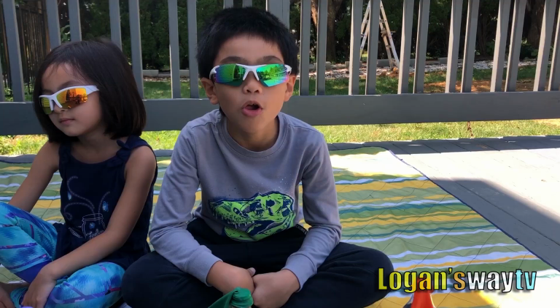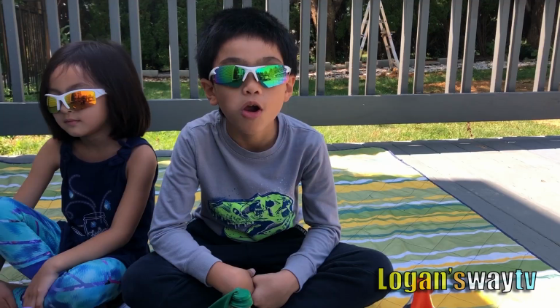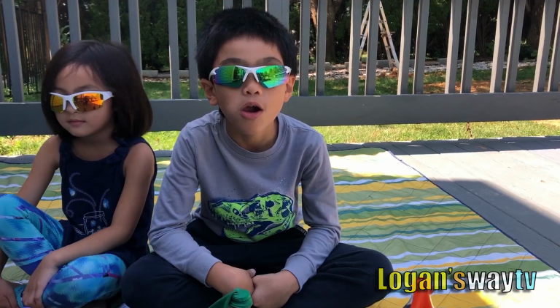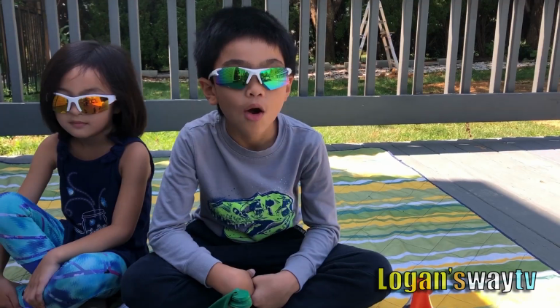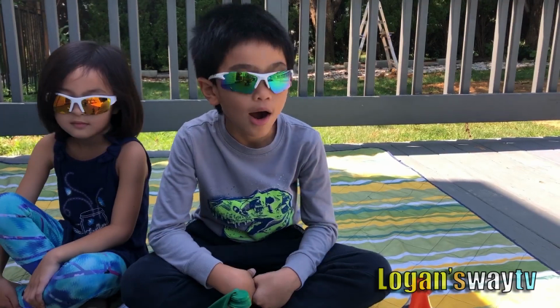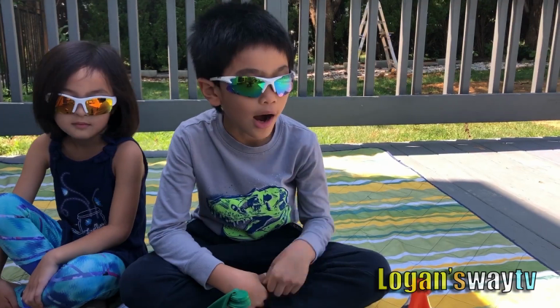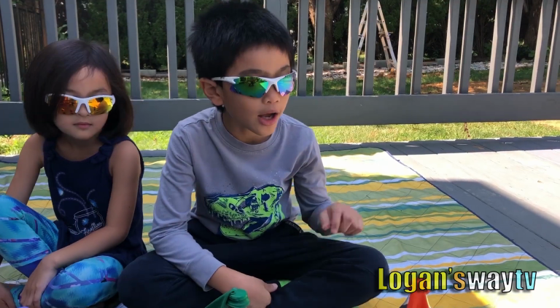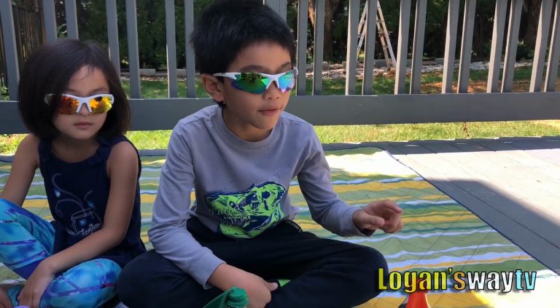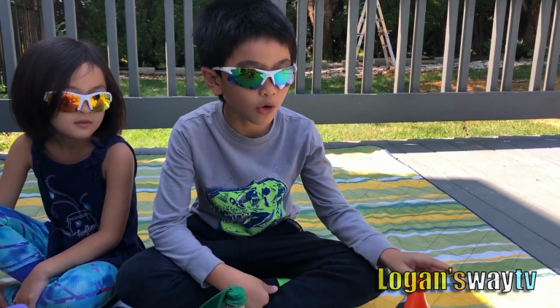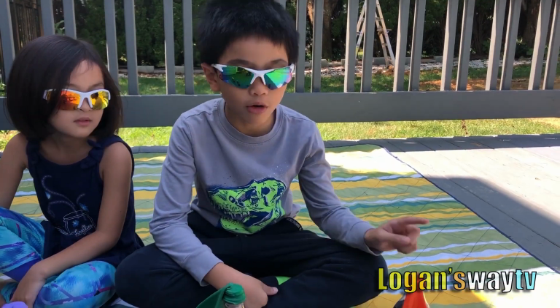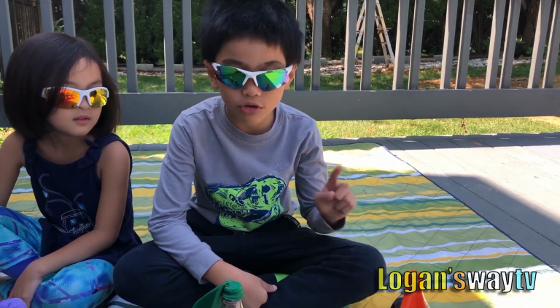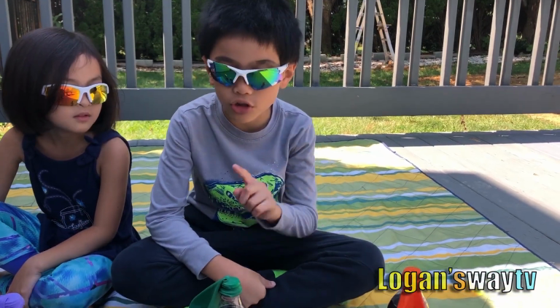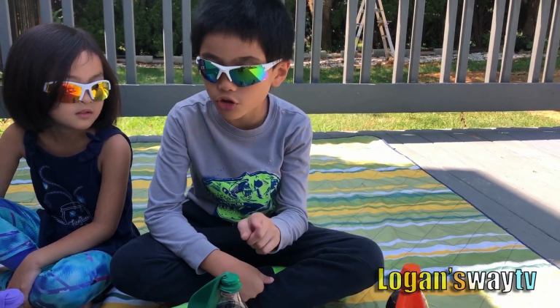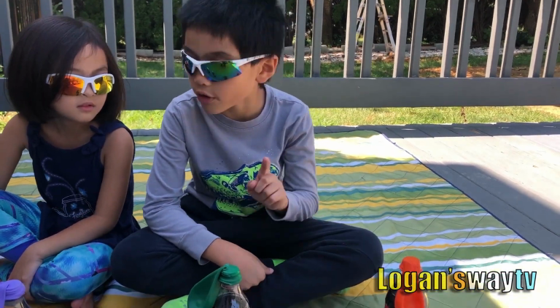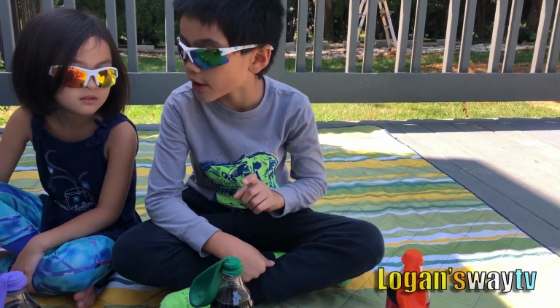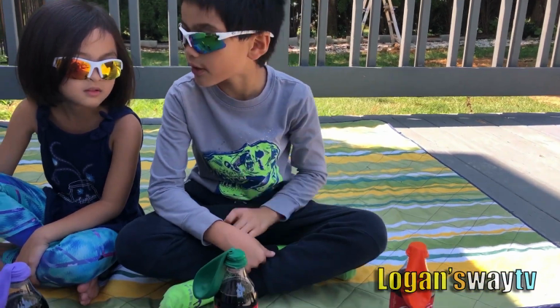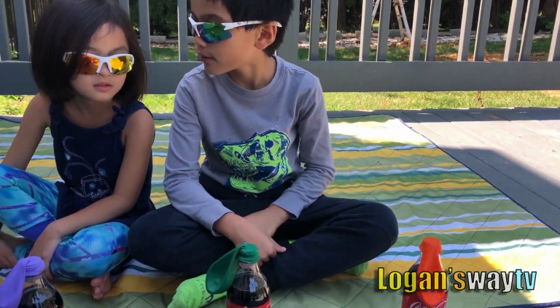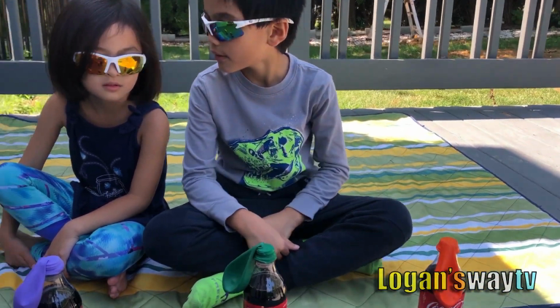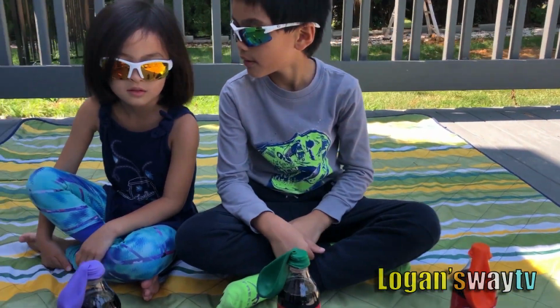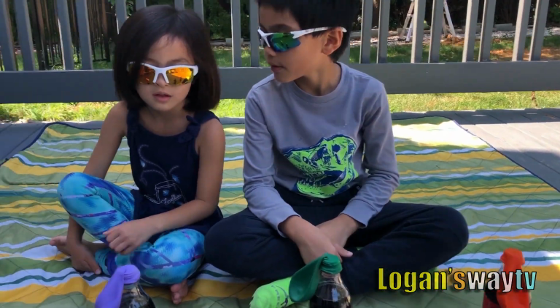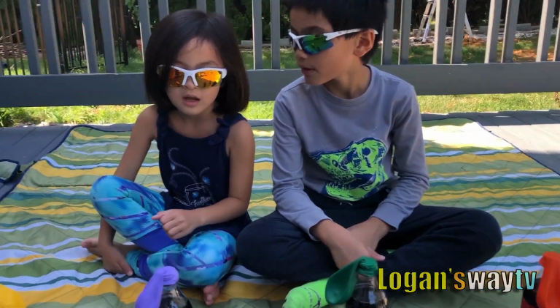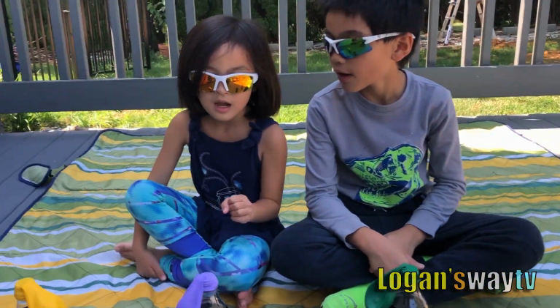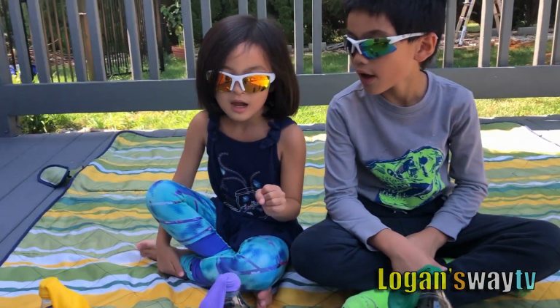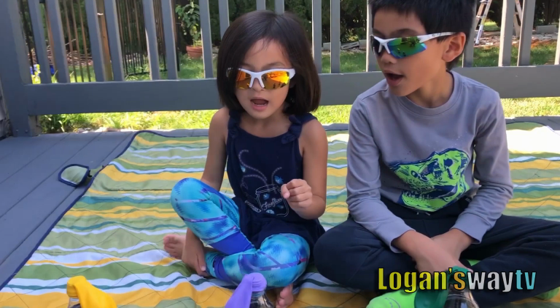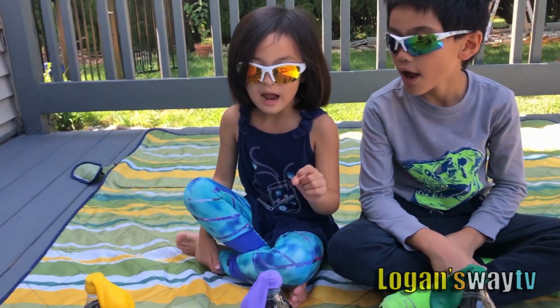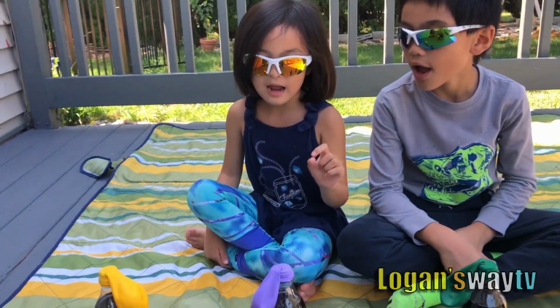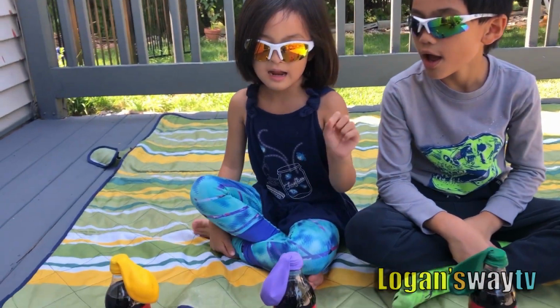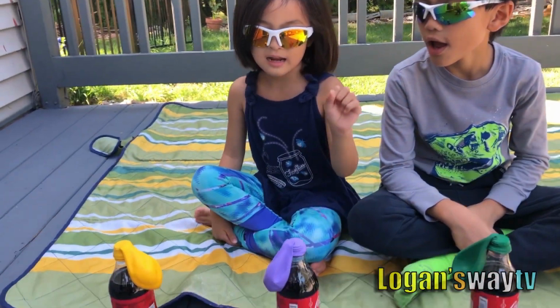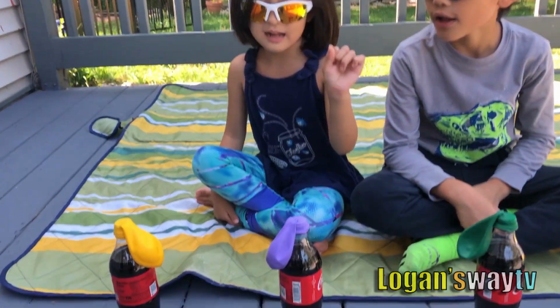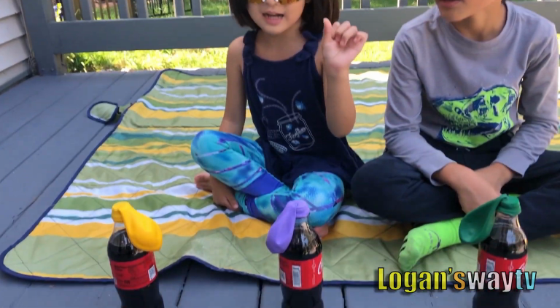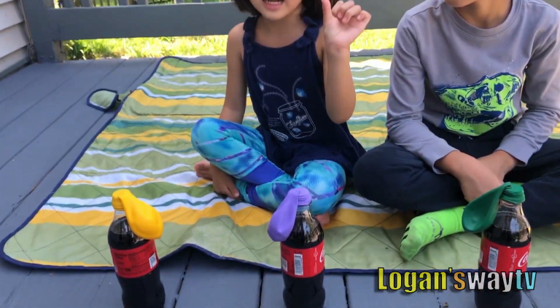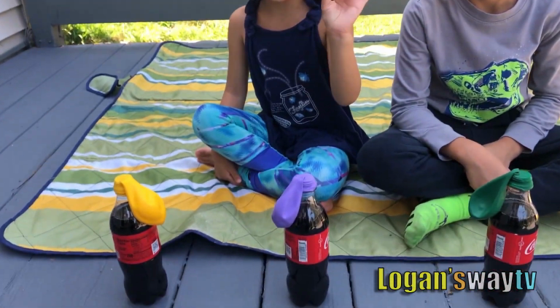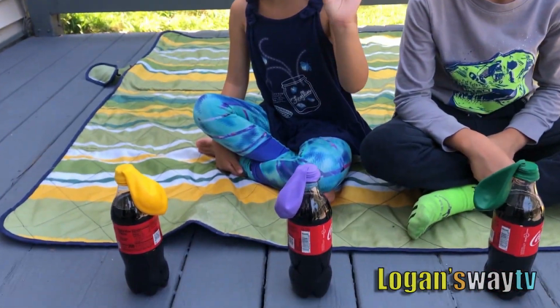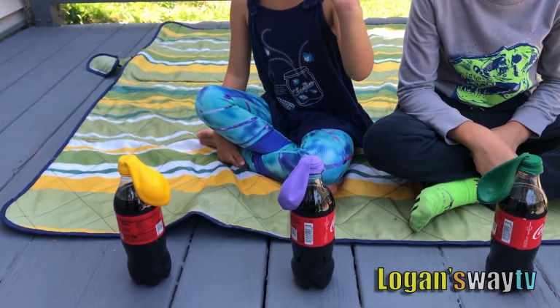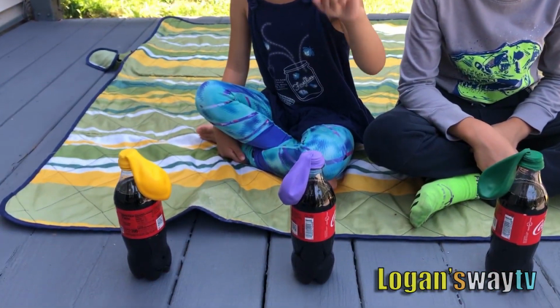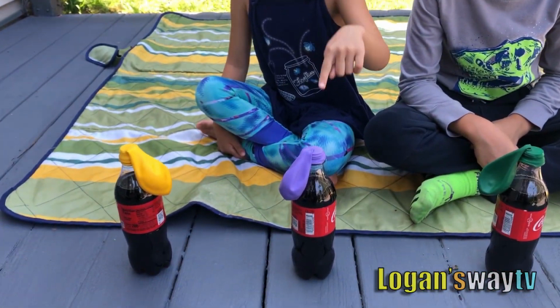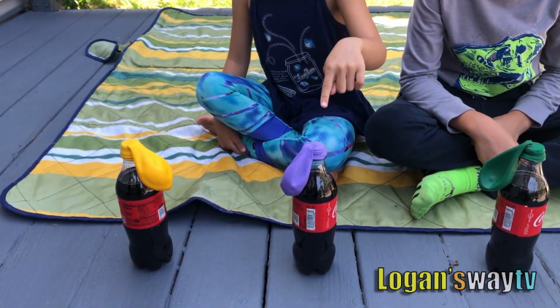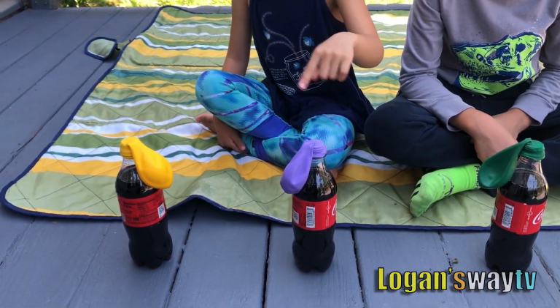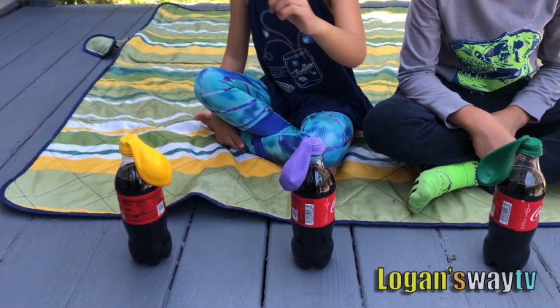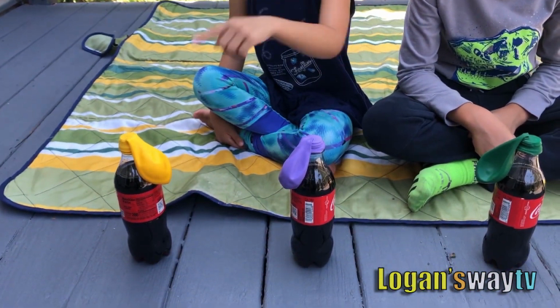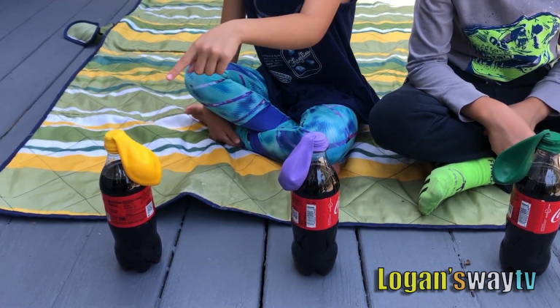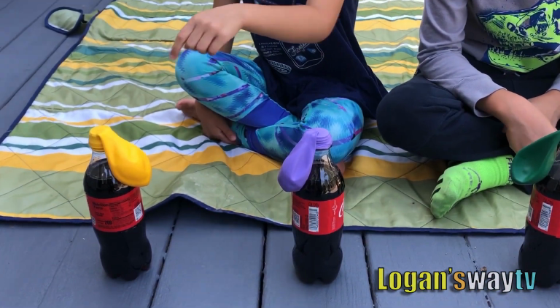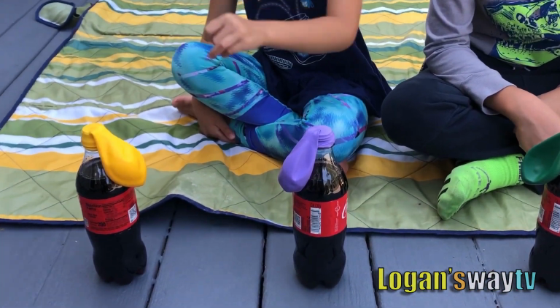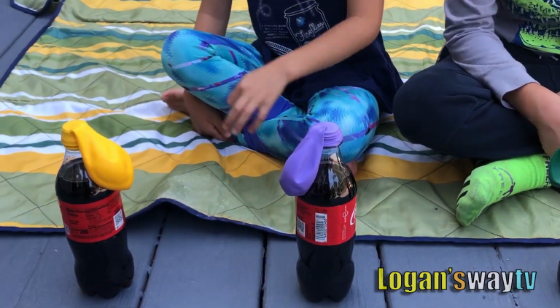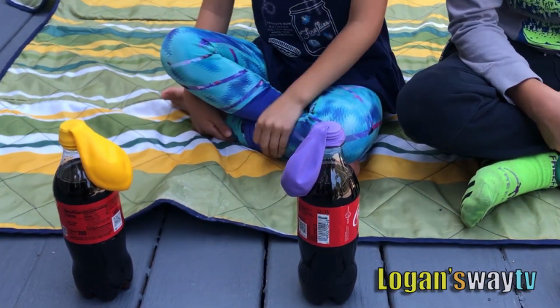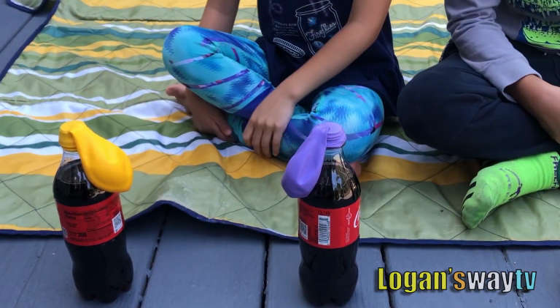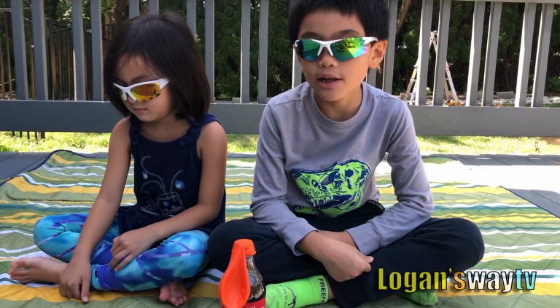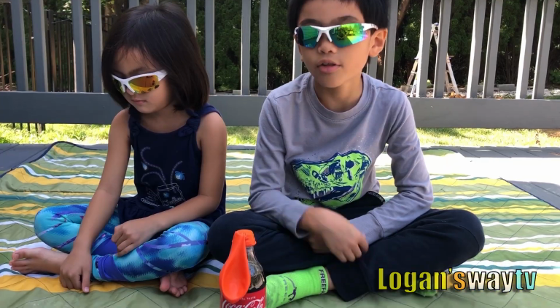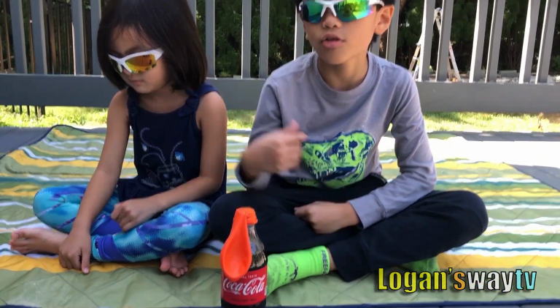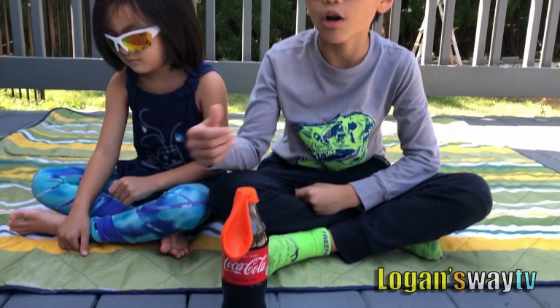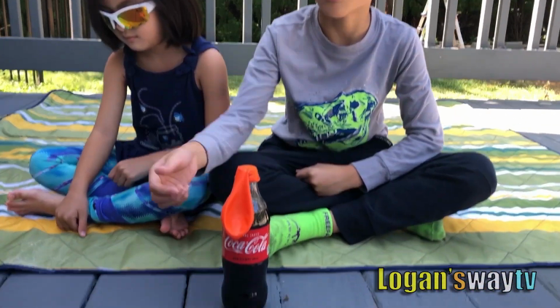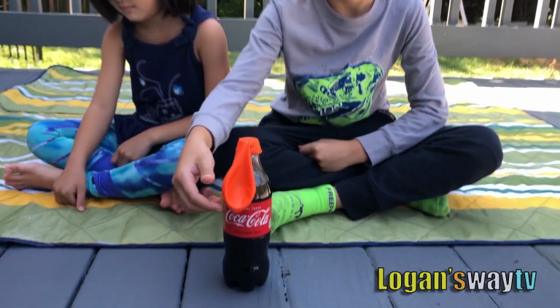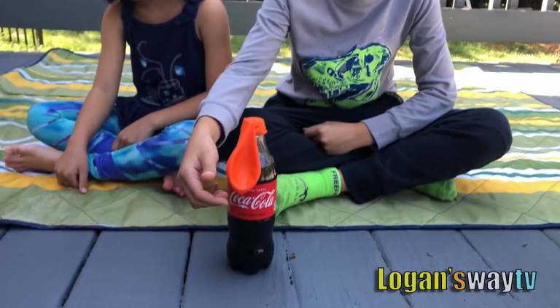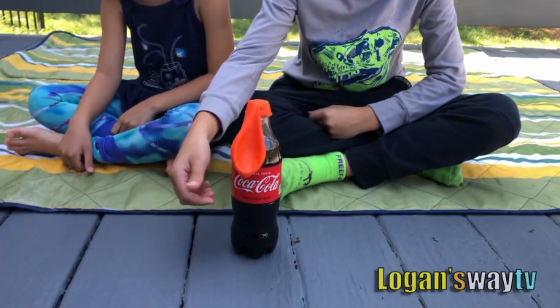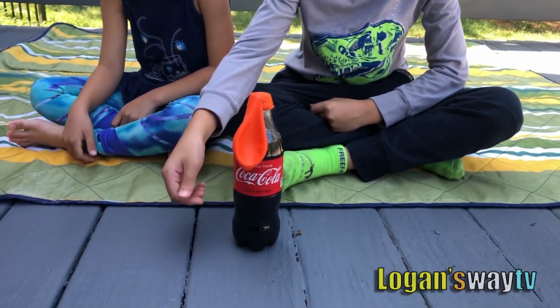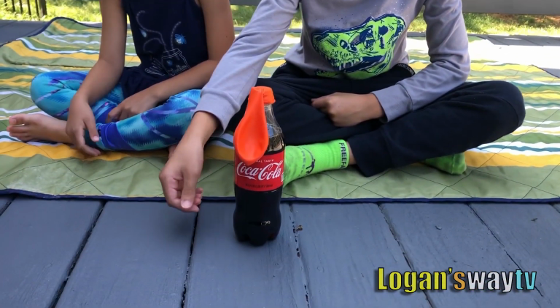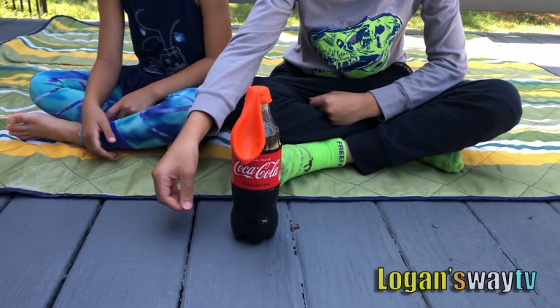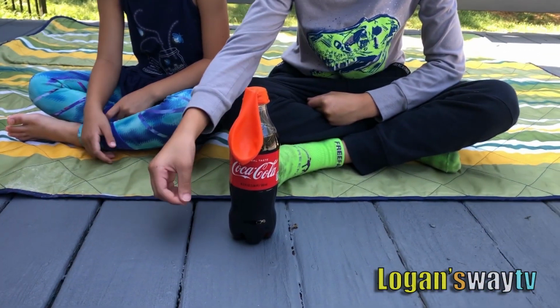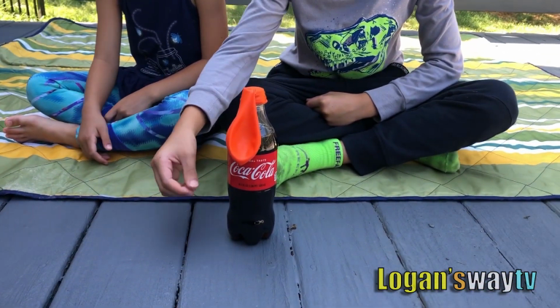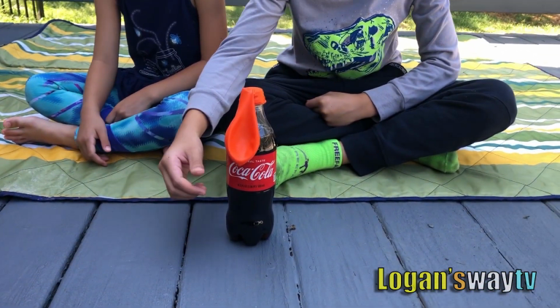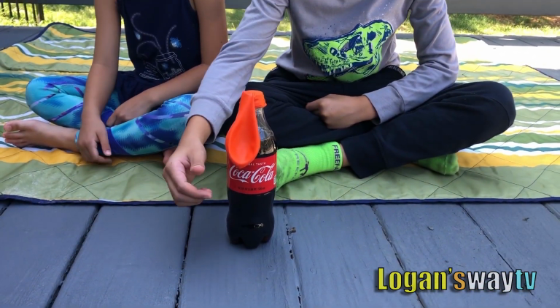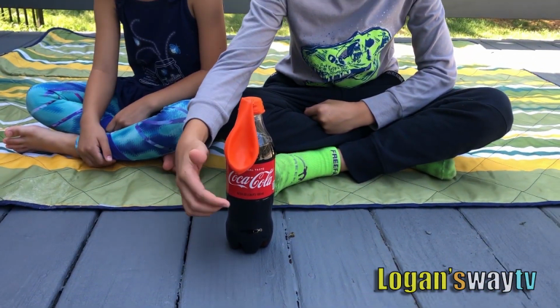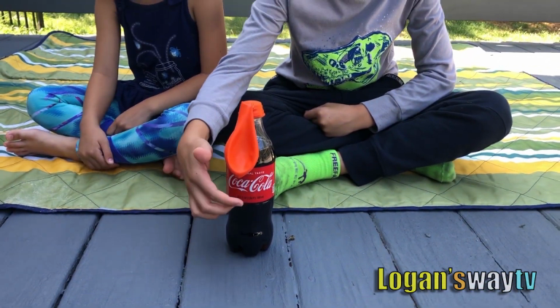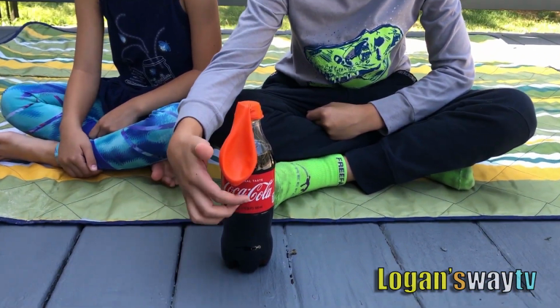I have orange and green. And I have purple and yellow. Let's start with orange!